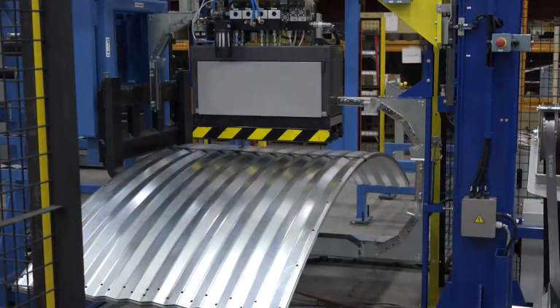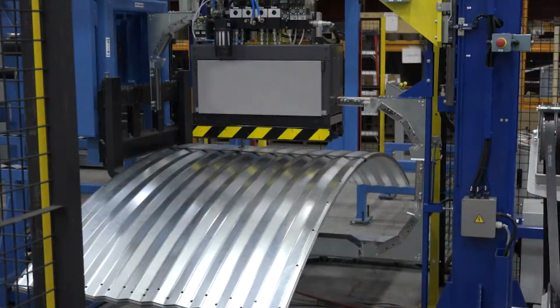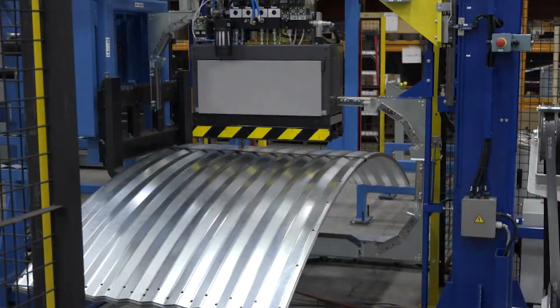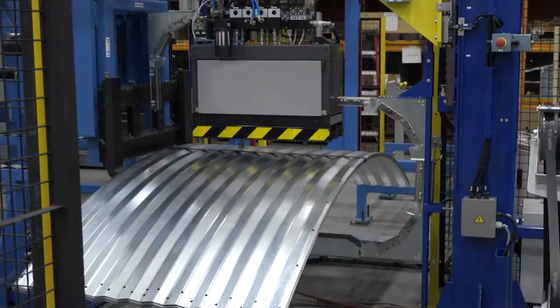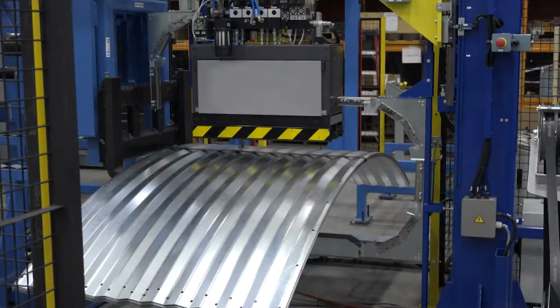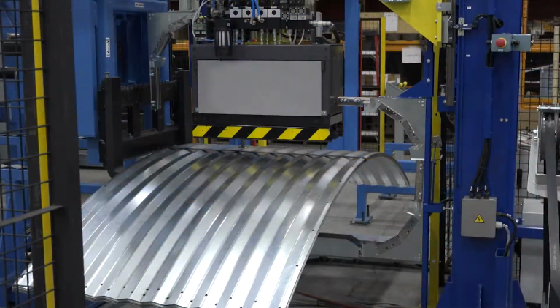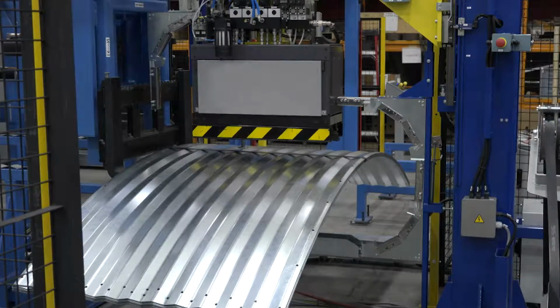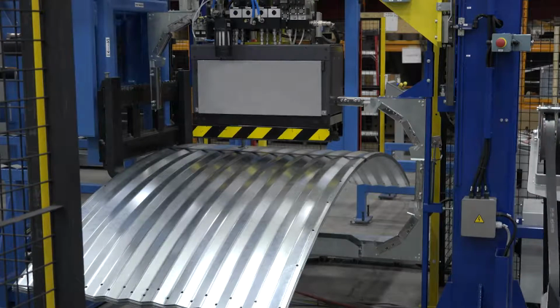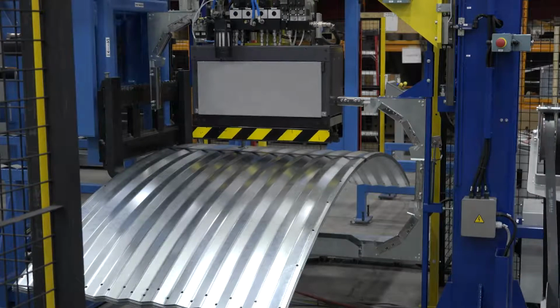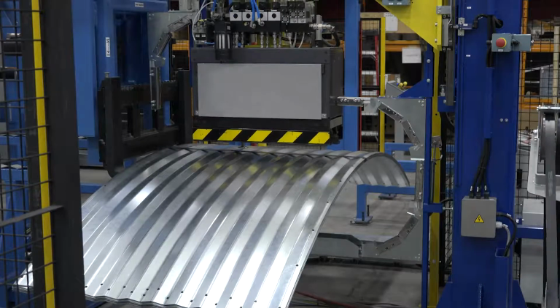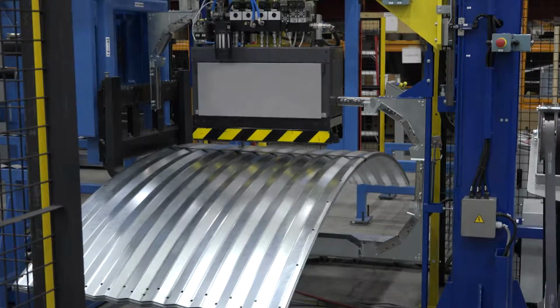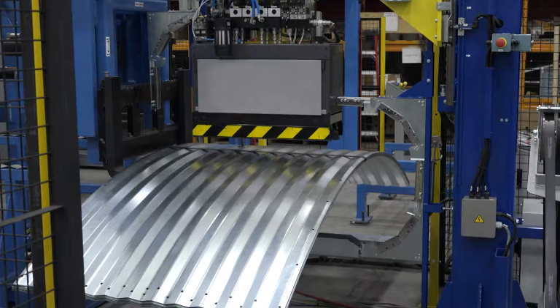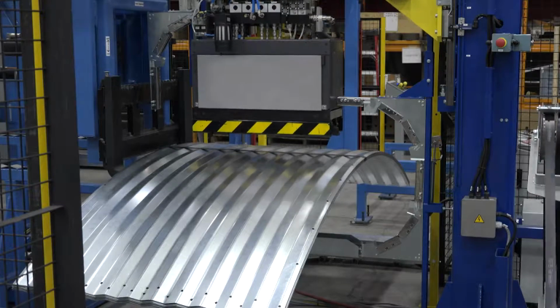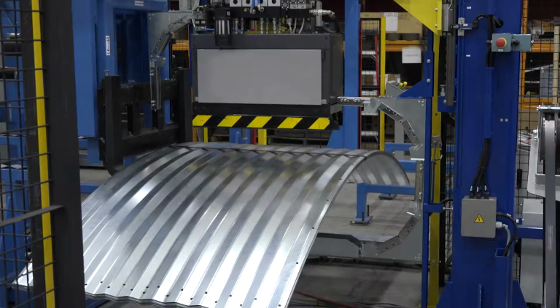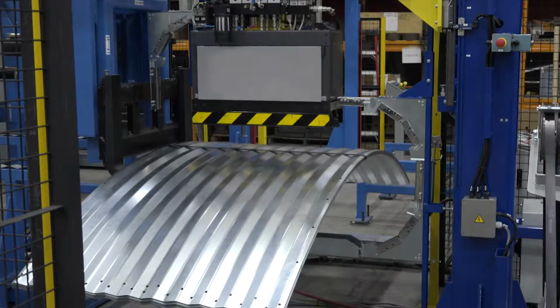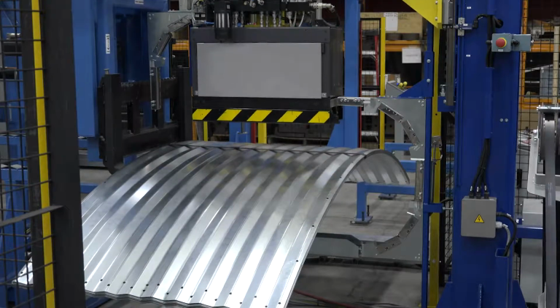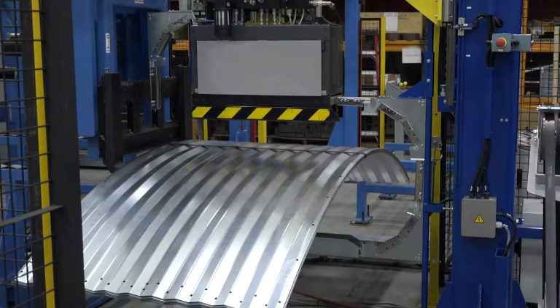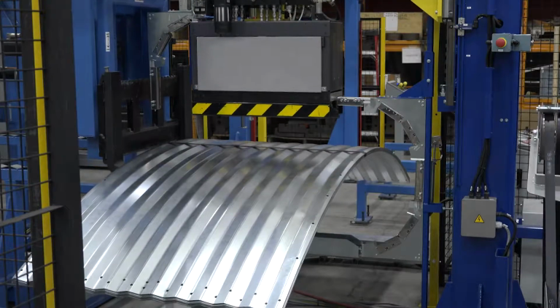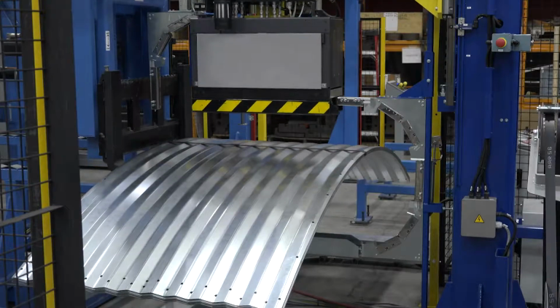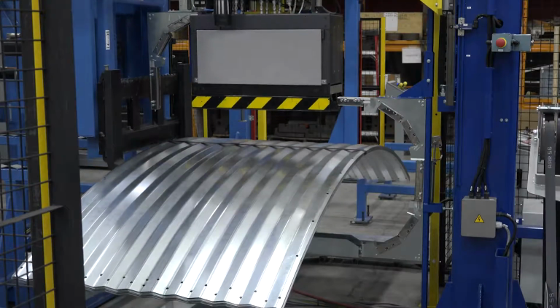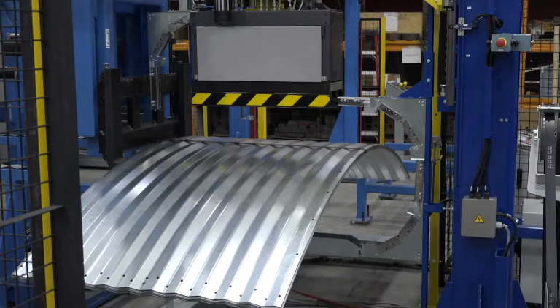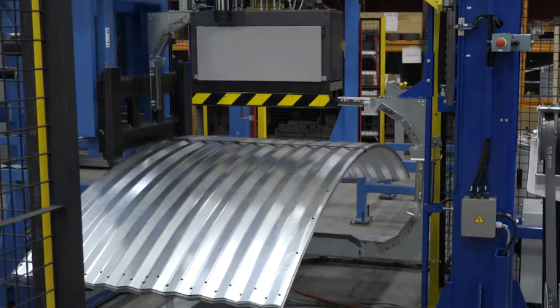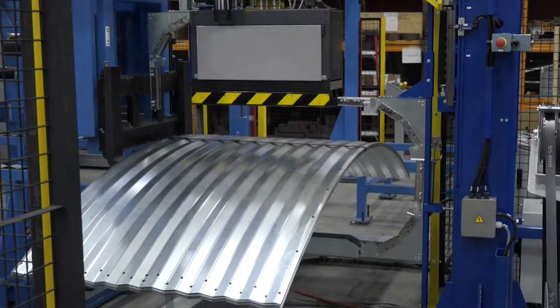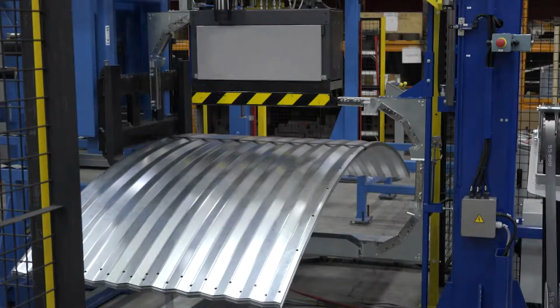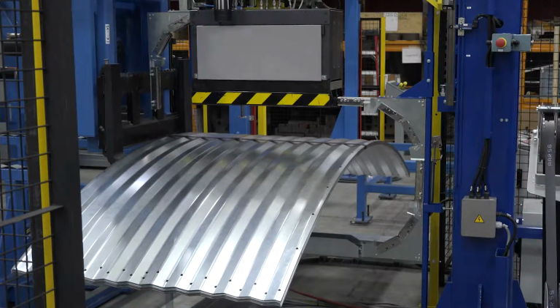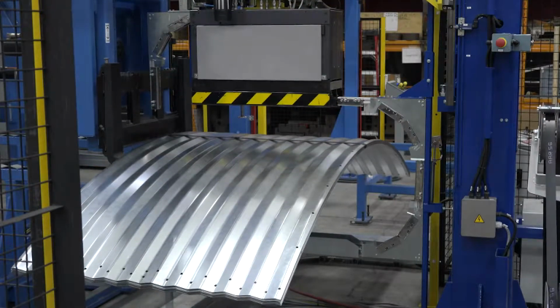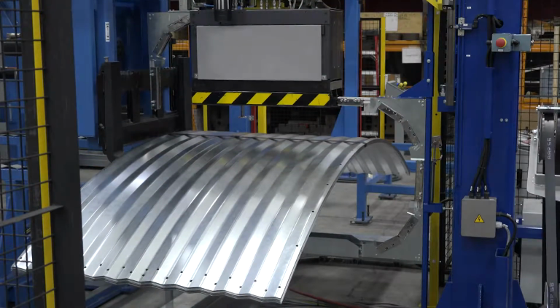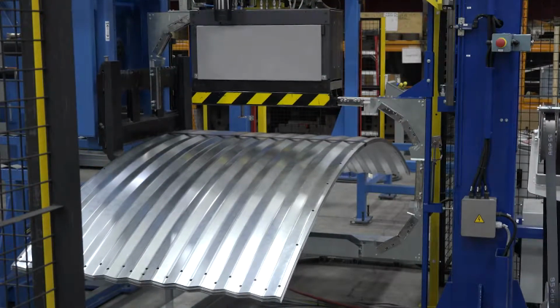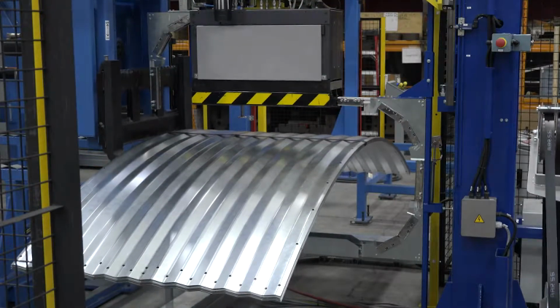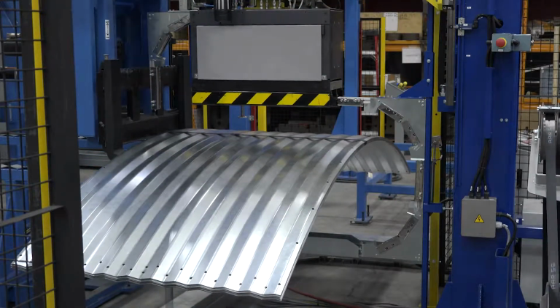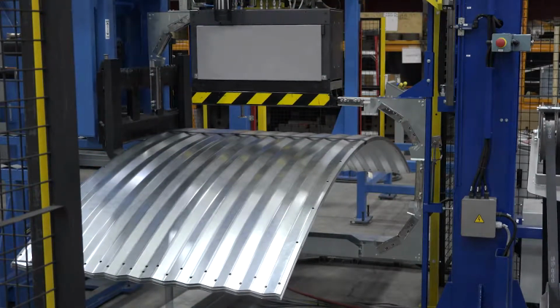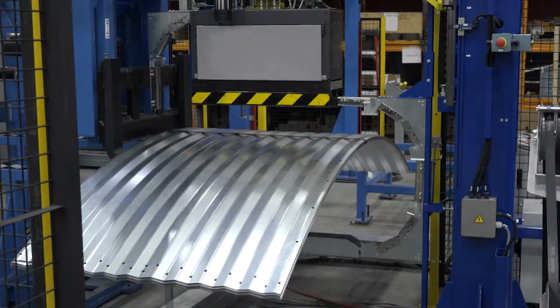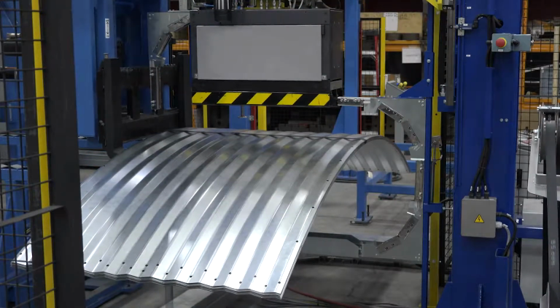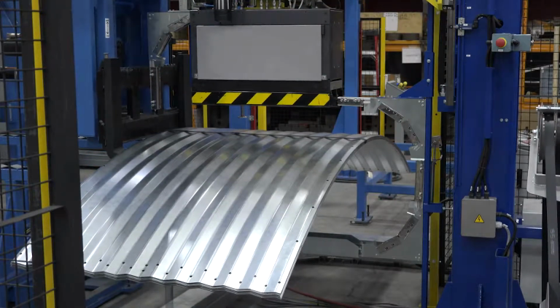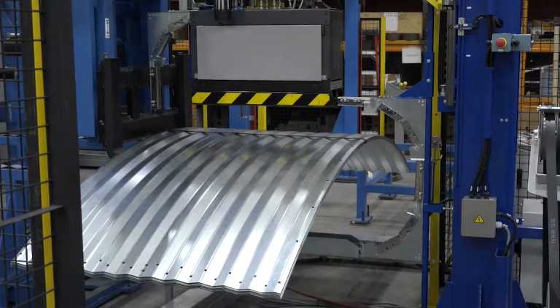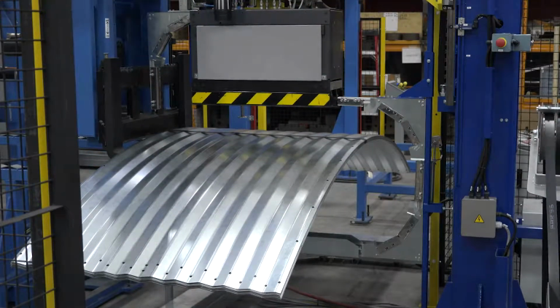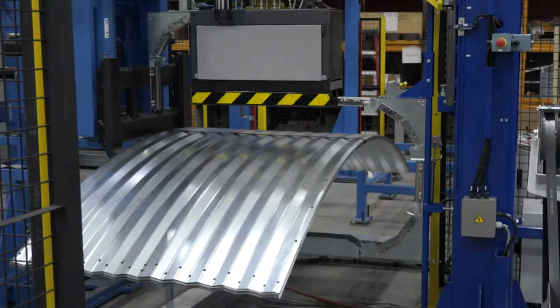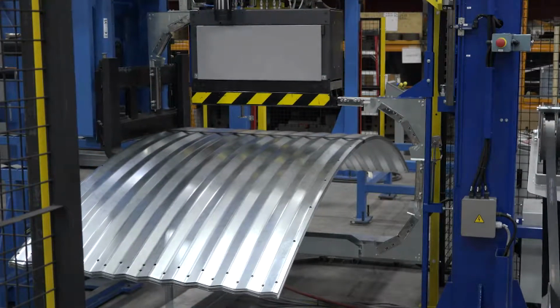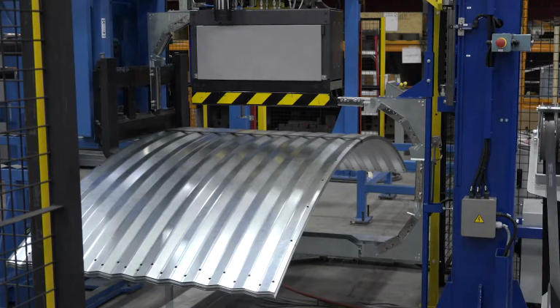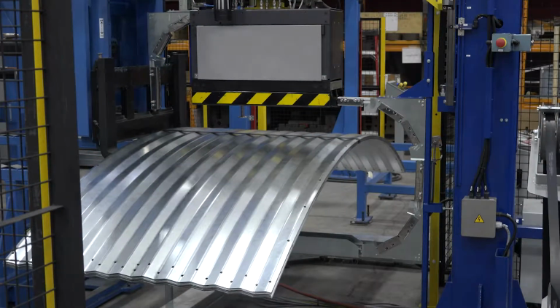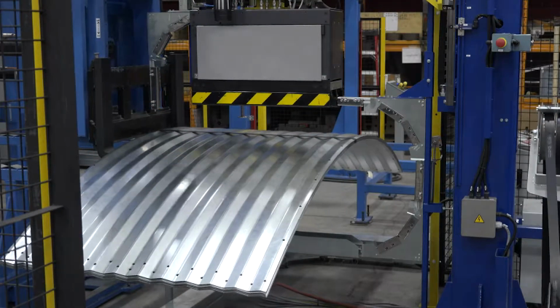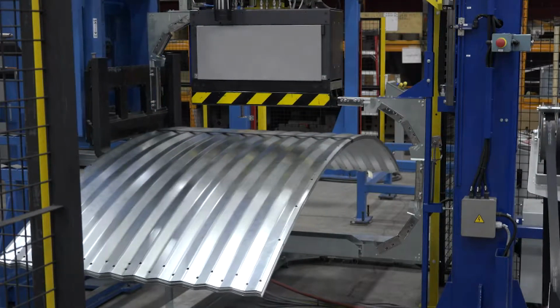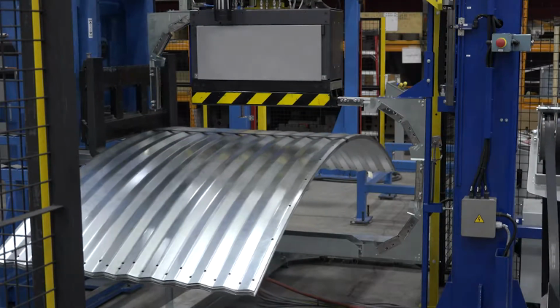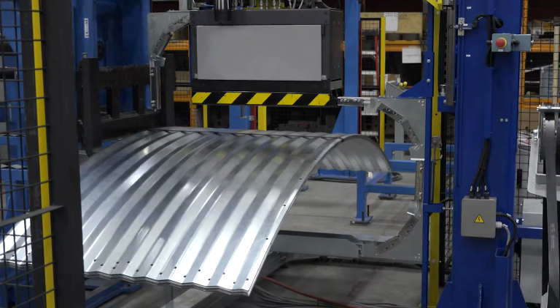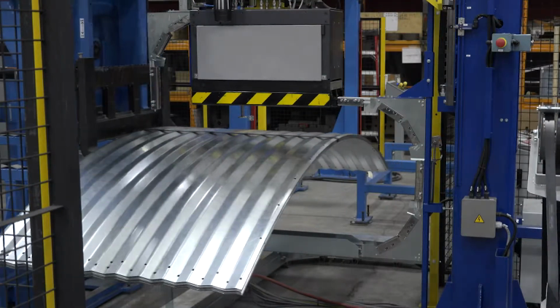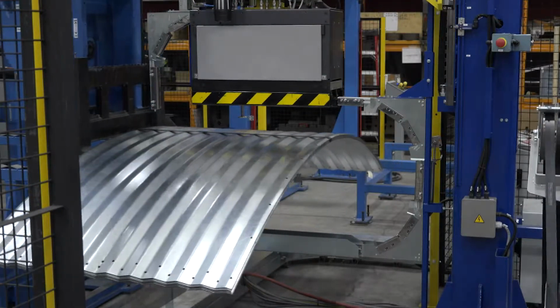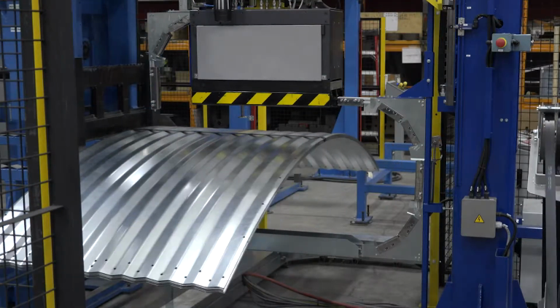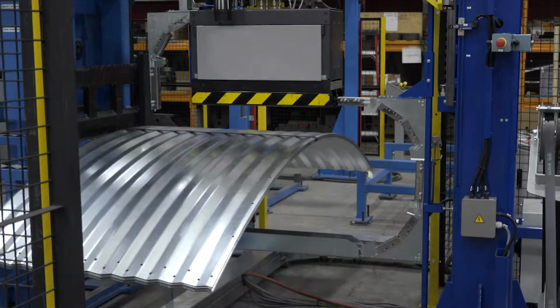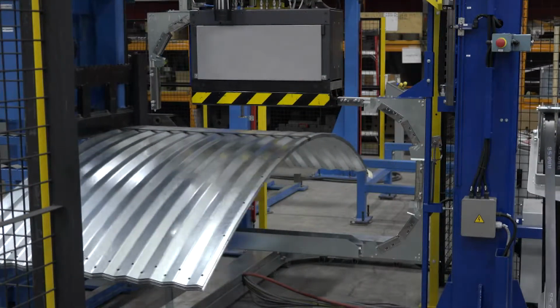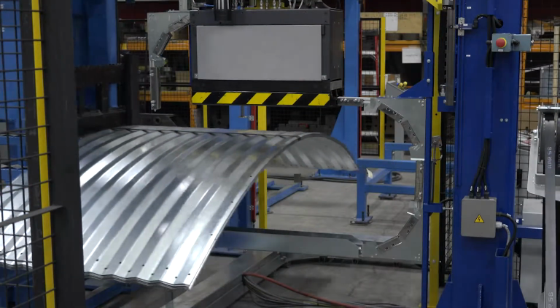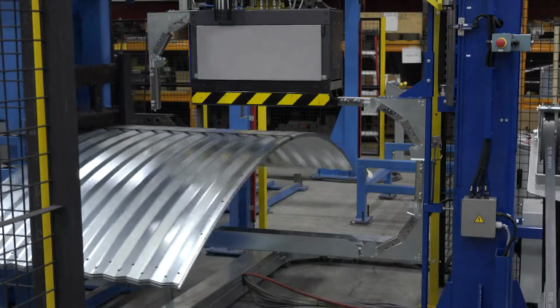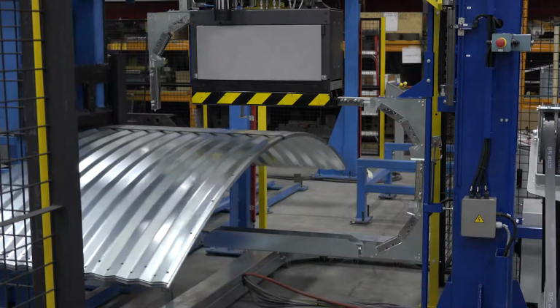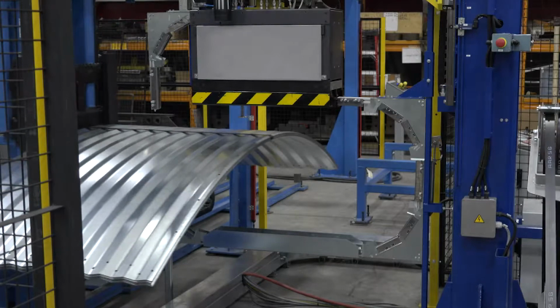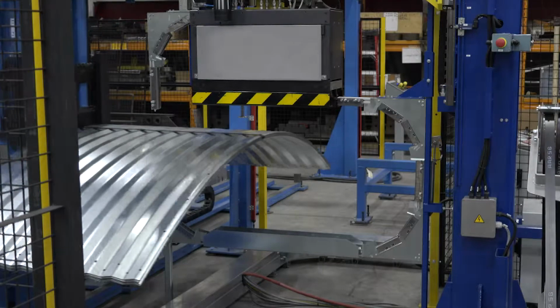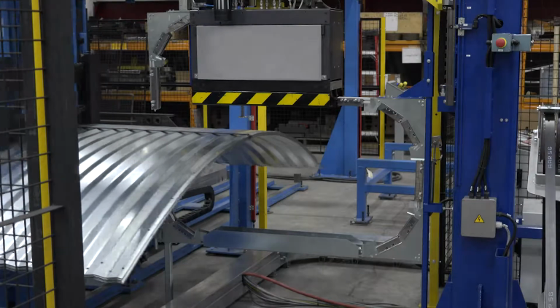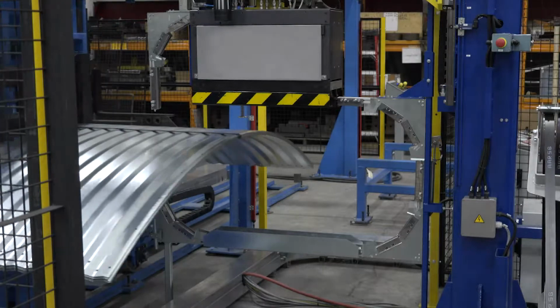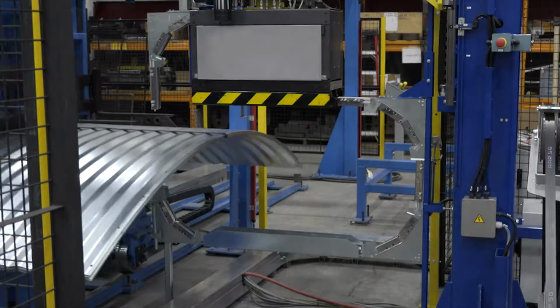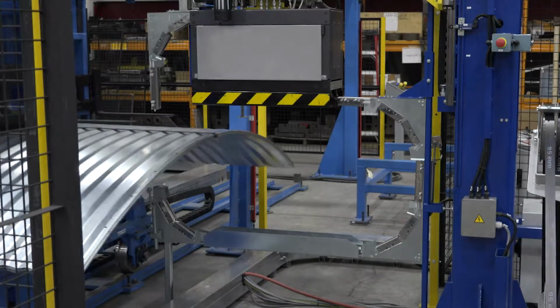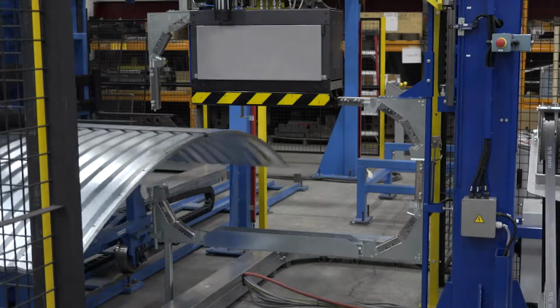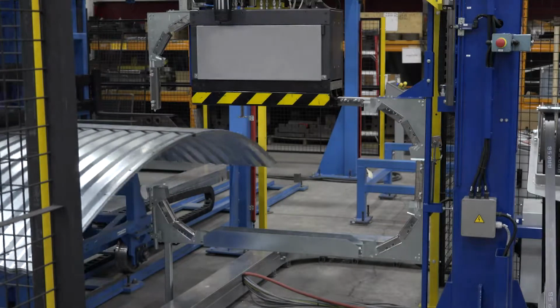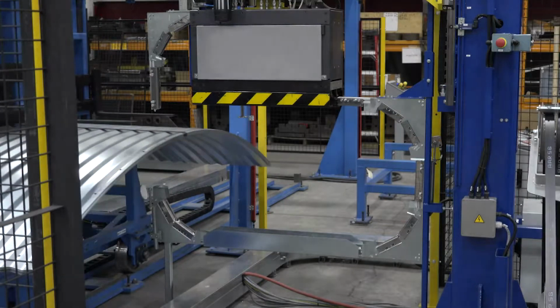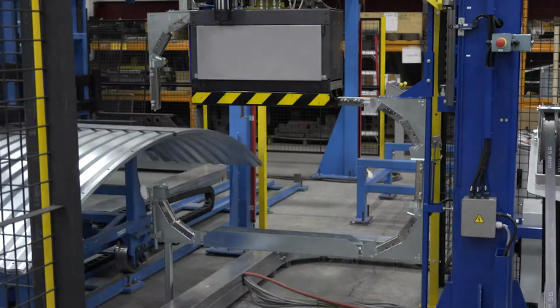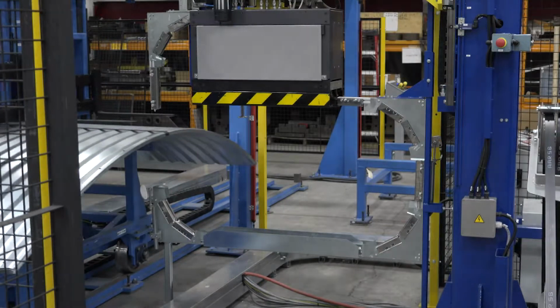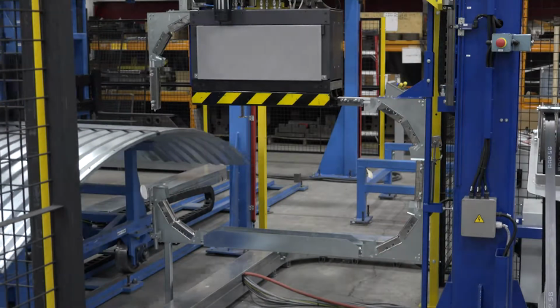After strapping is complete, the mini bundle is picked up once again by the fork transfer unit and placed onto a servo-driven shuttle cart.